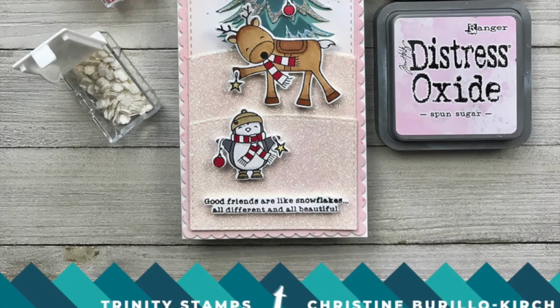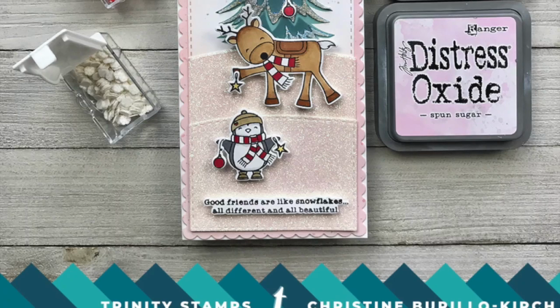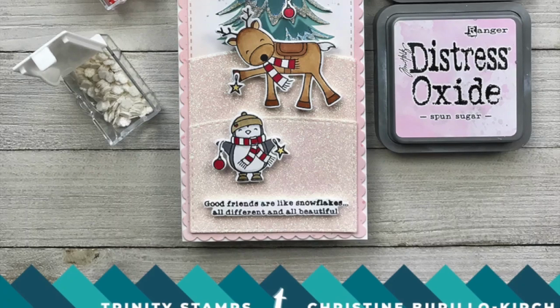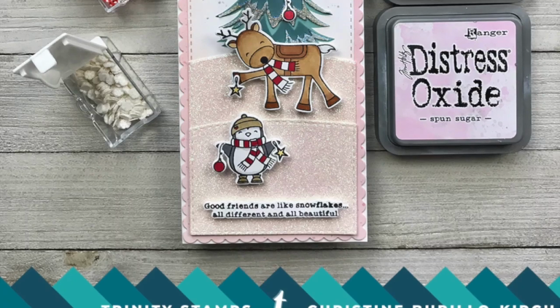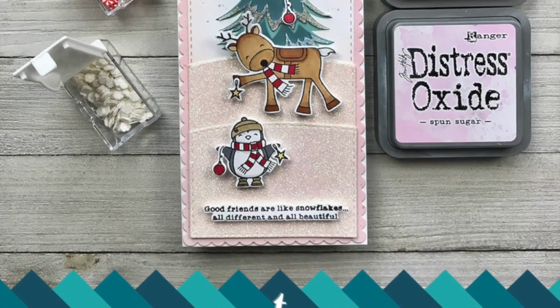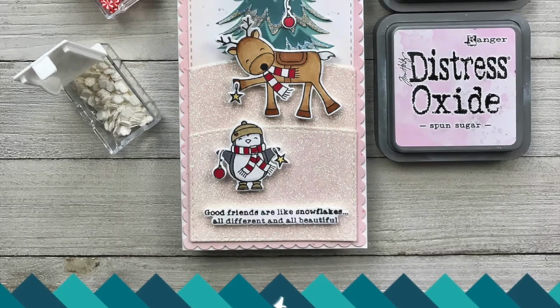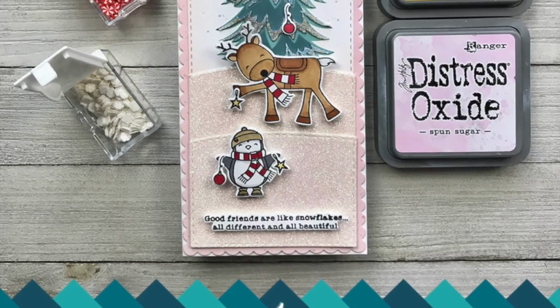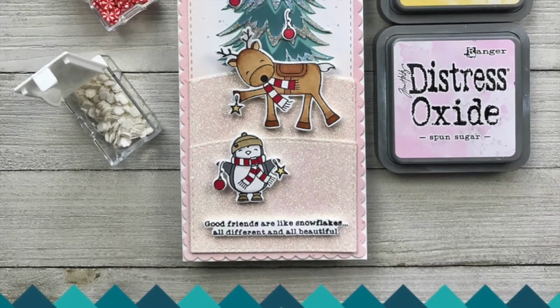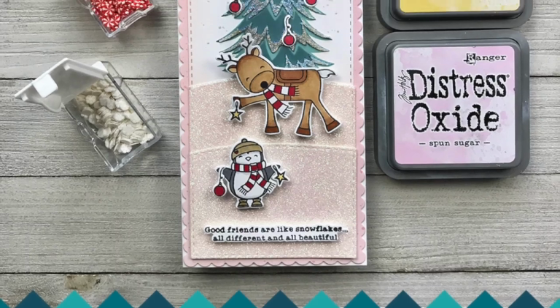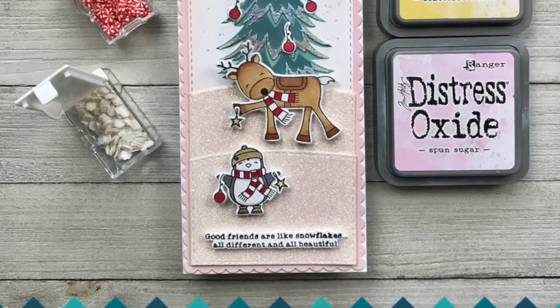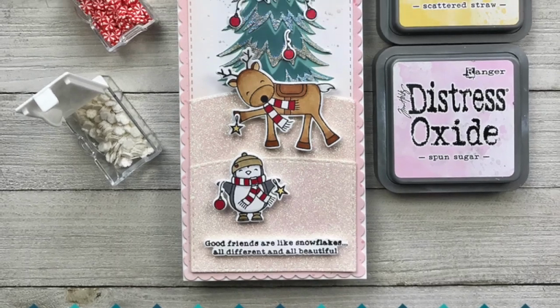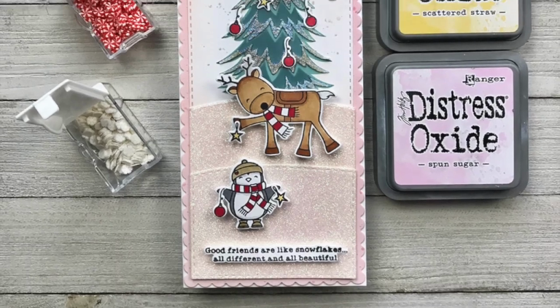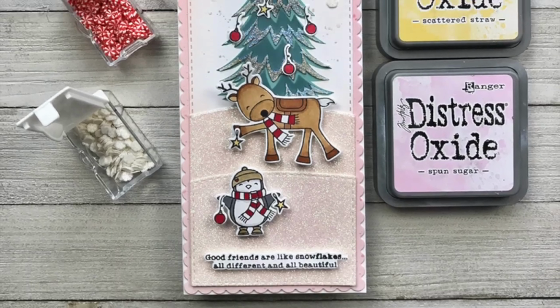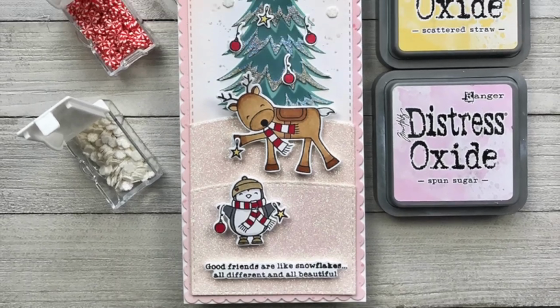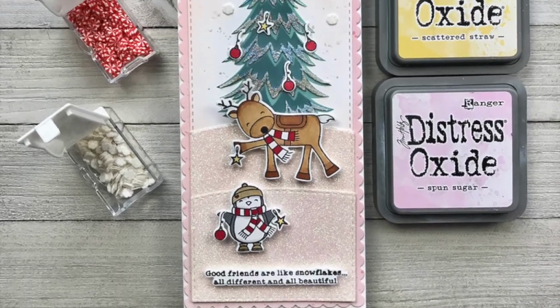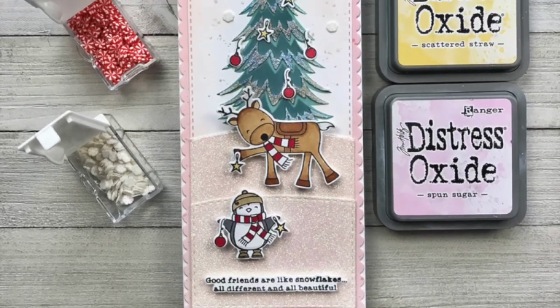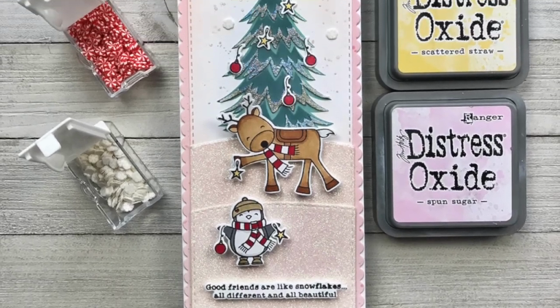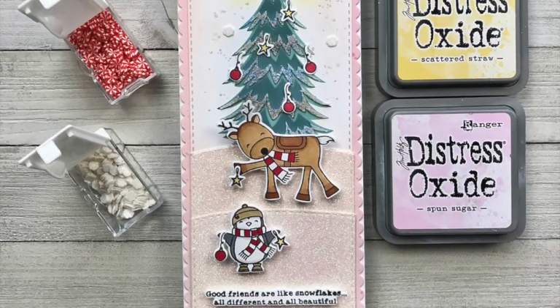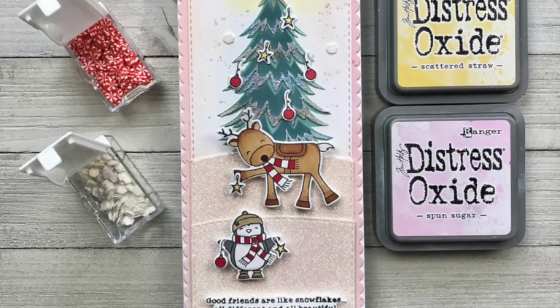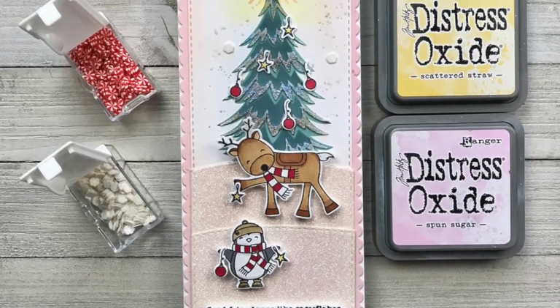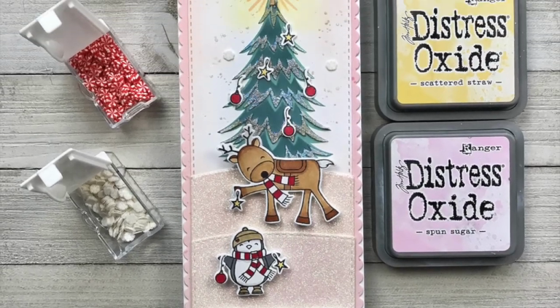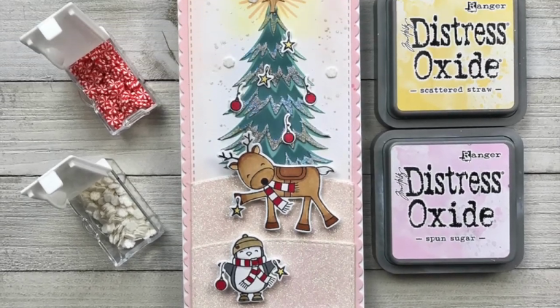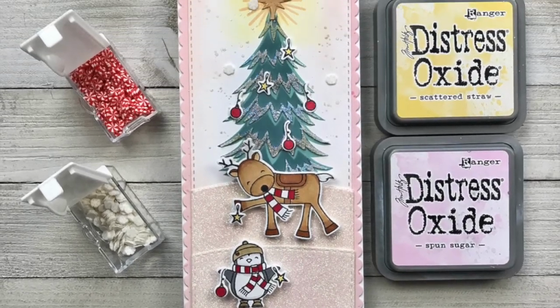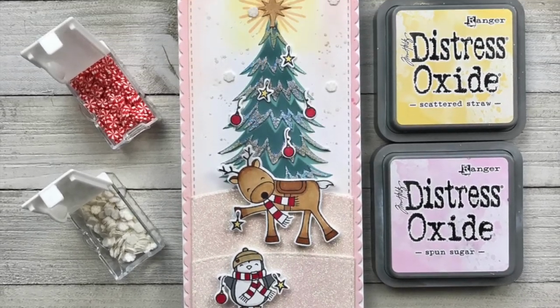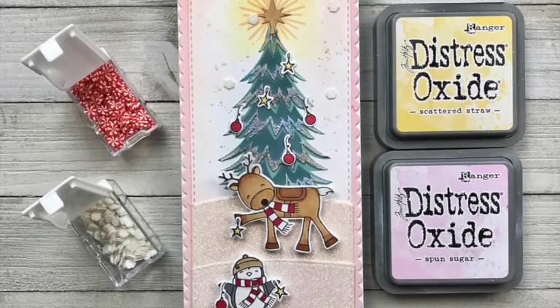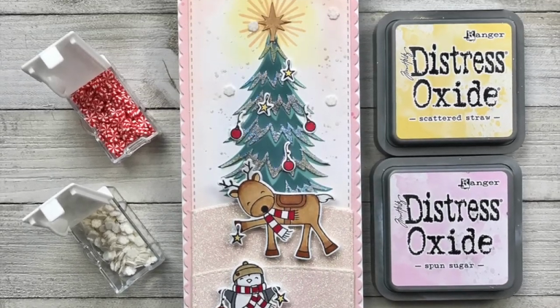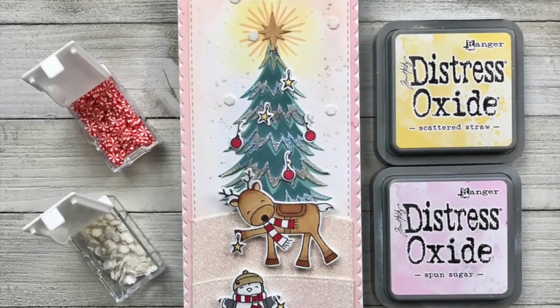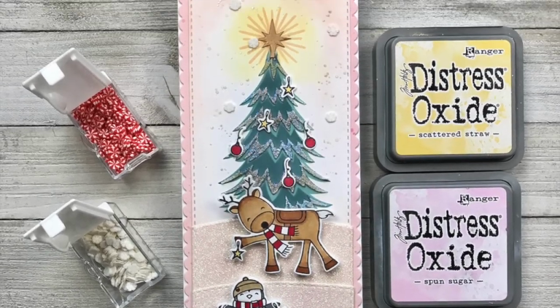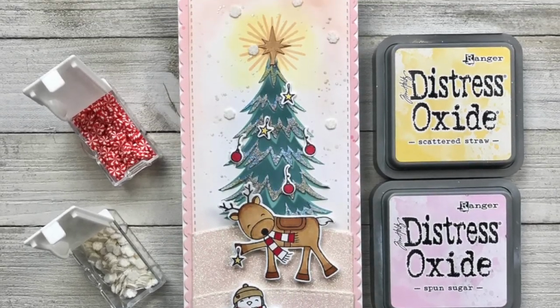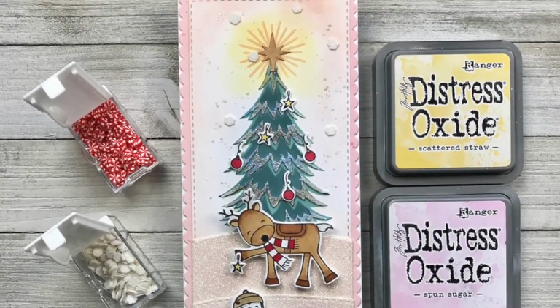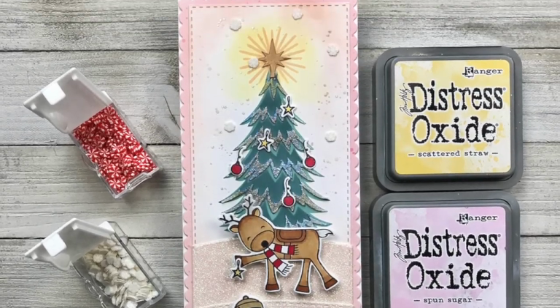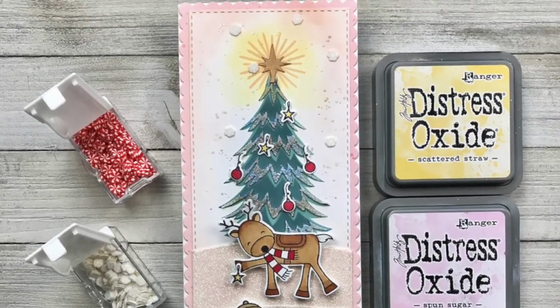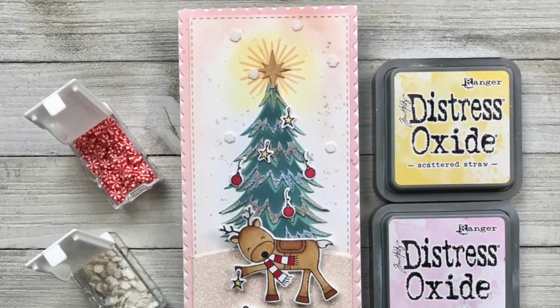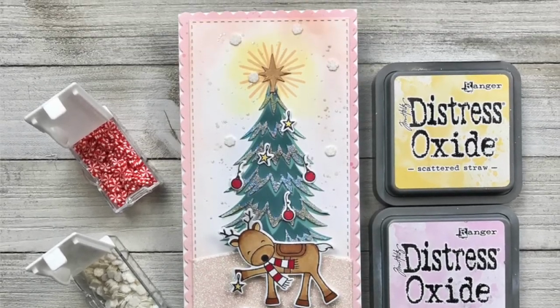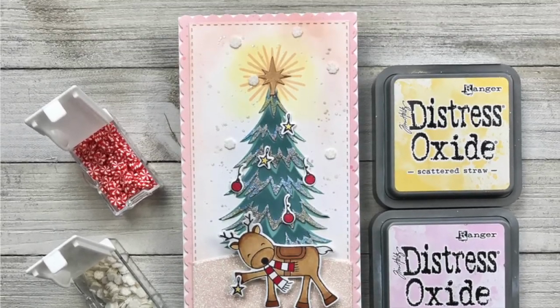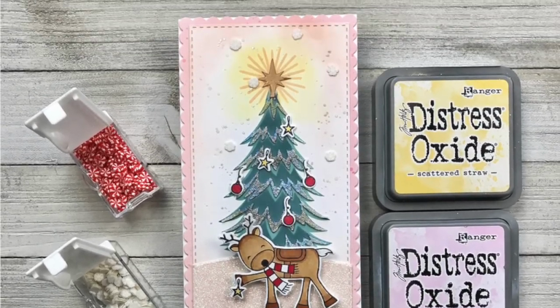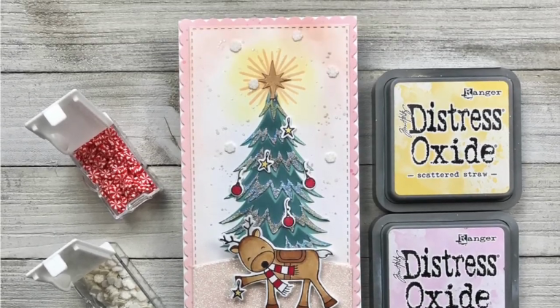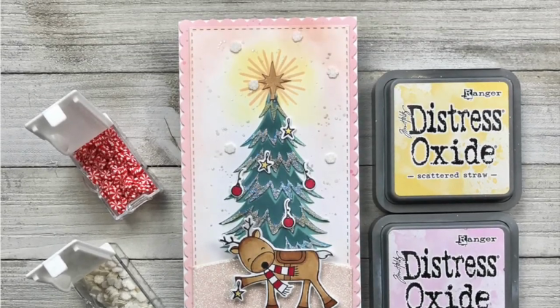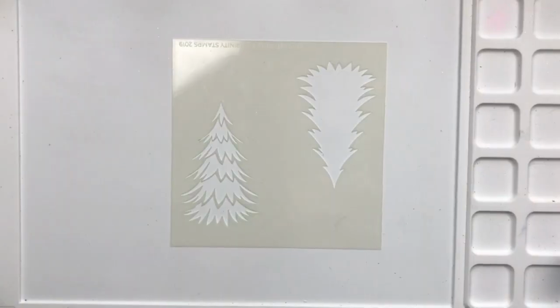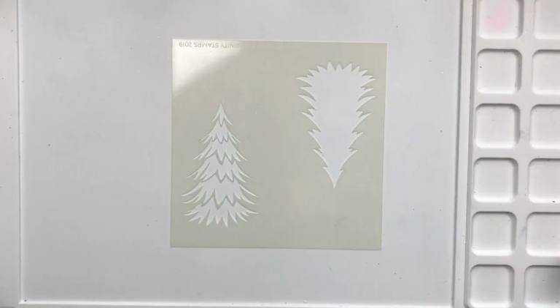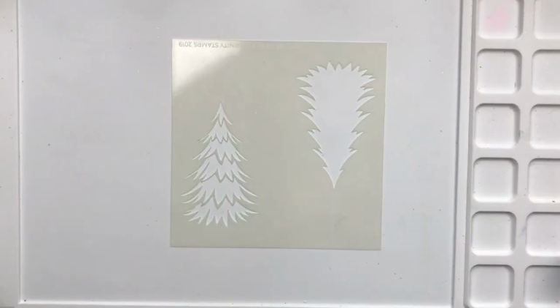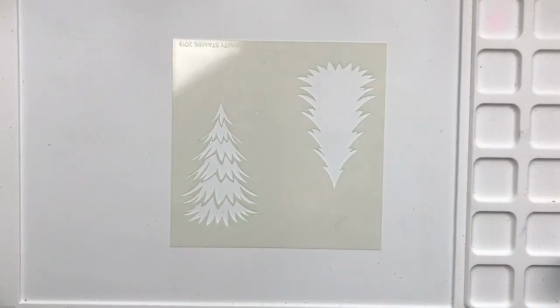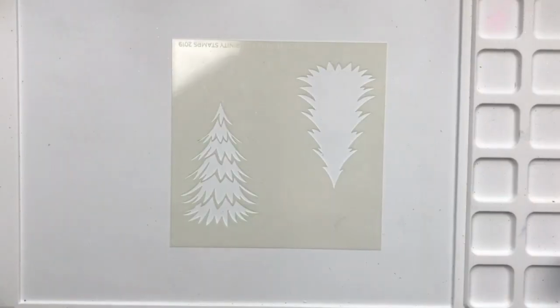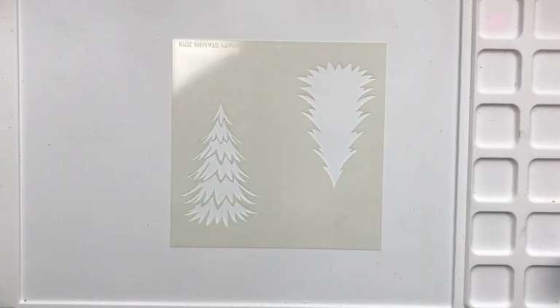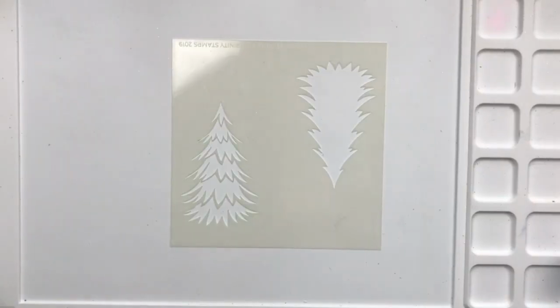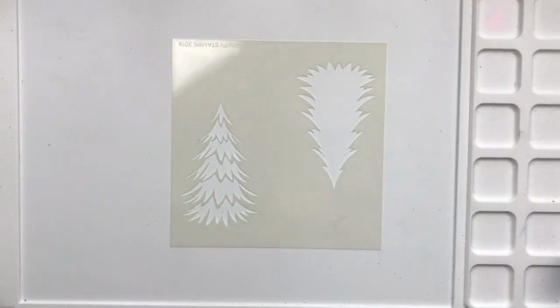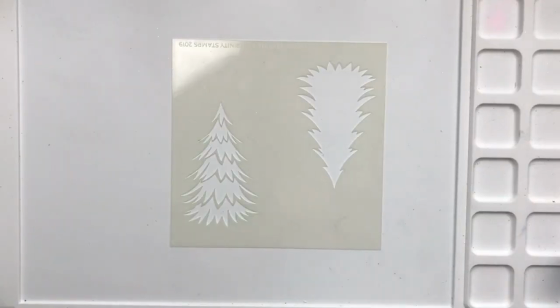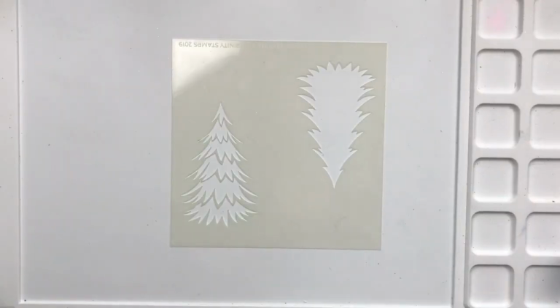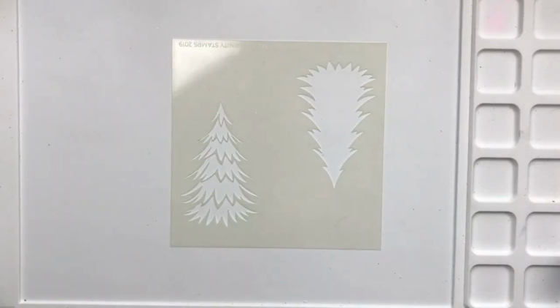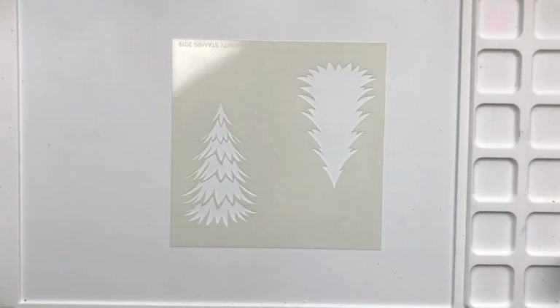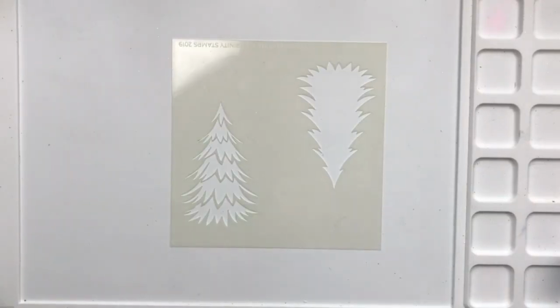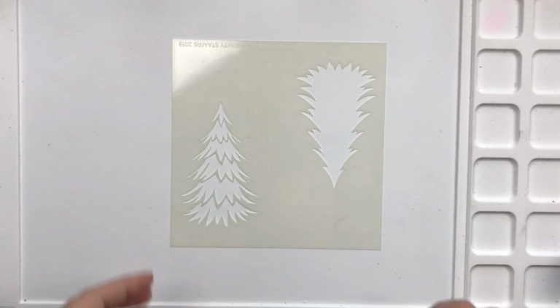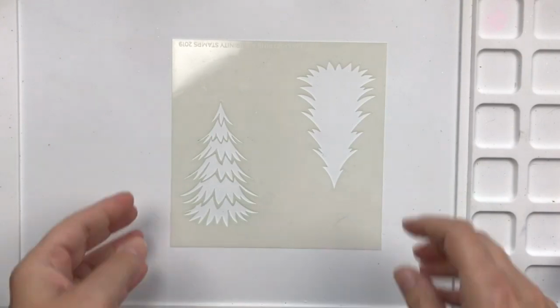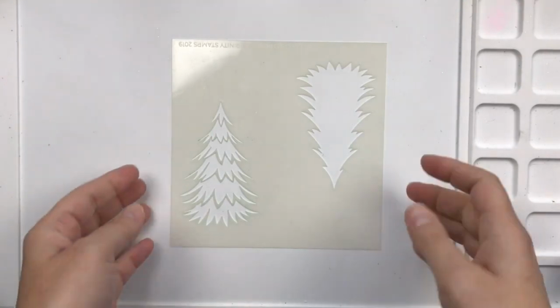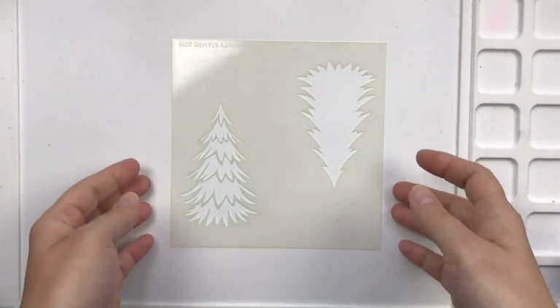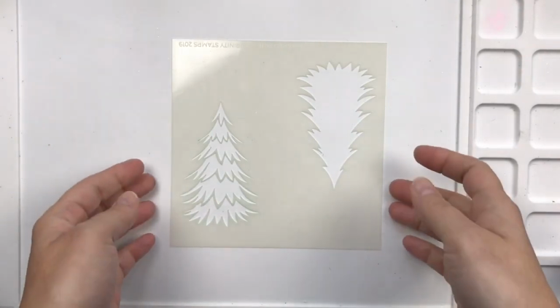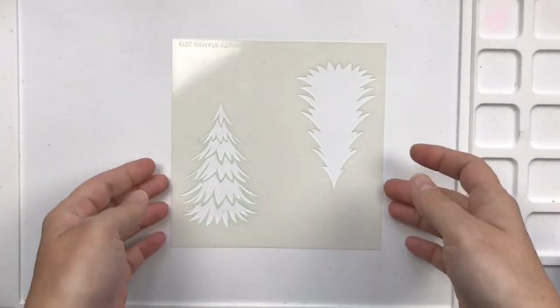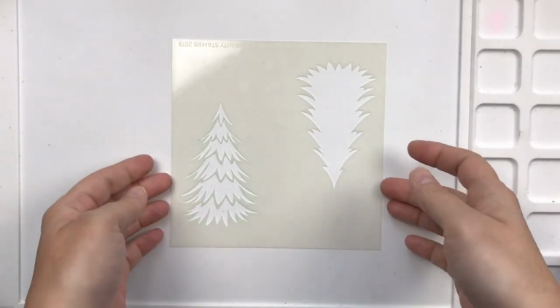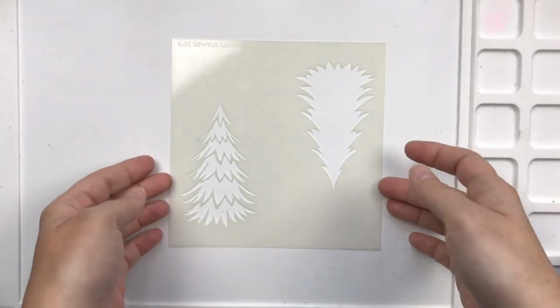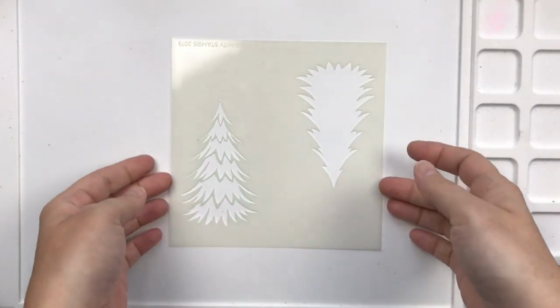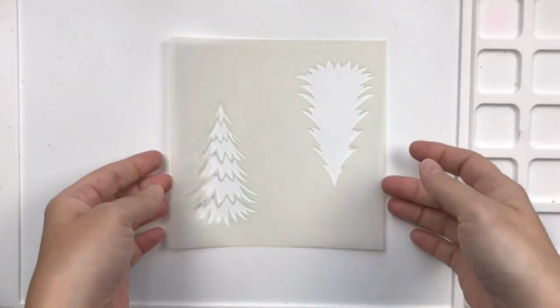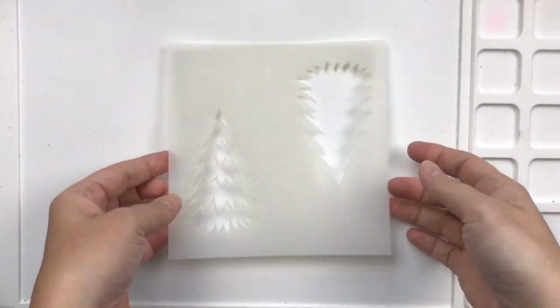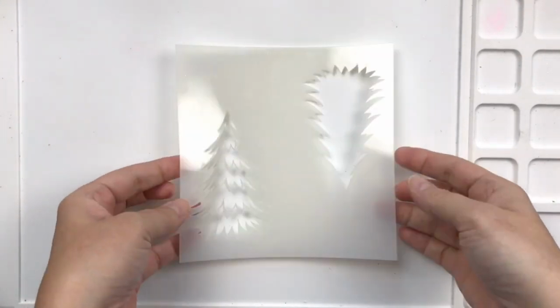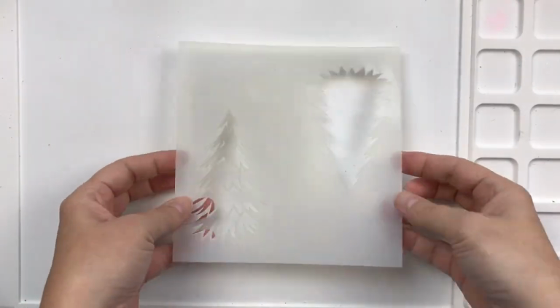Hi, this is Christine for Trinity Stamps. Today we're going to make a slimline card using new stencils that just came out yesterday.